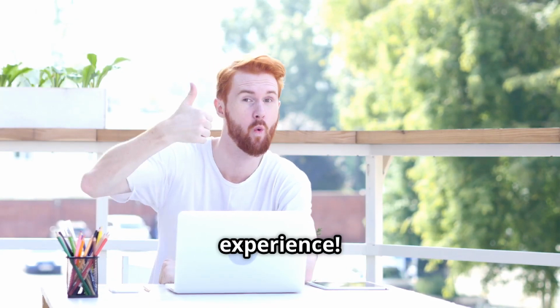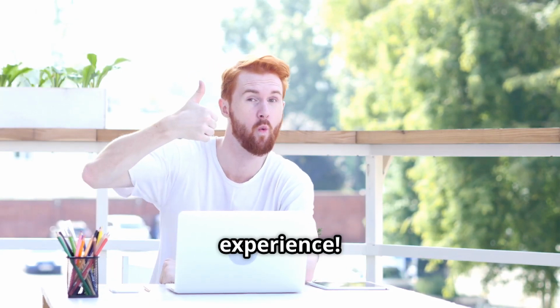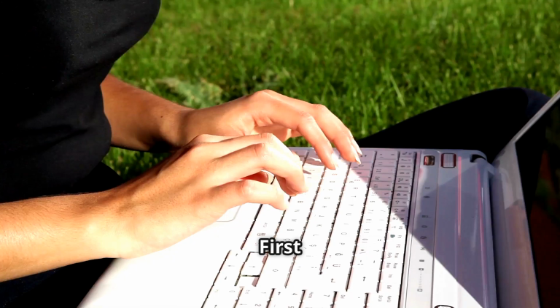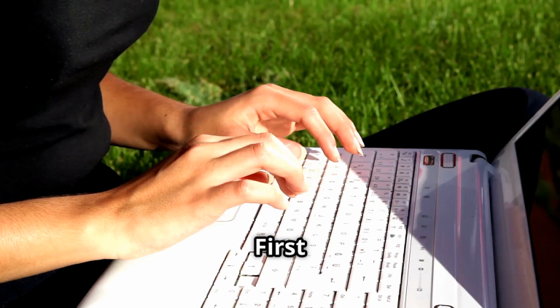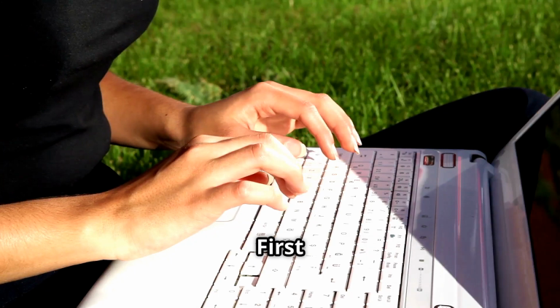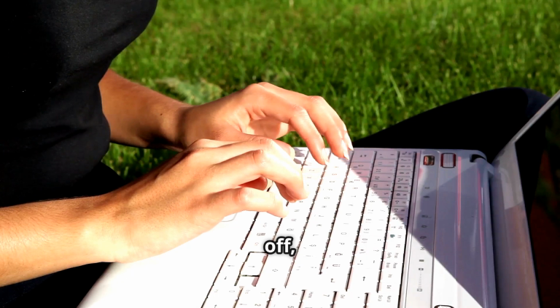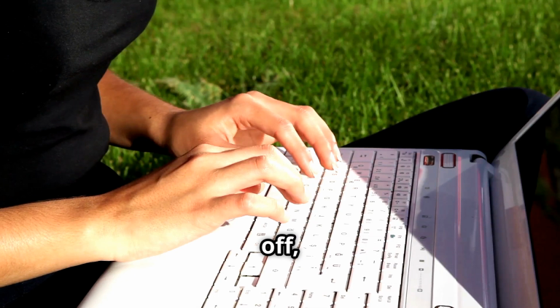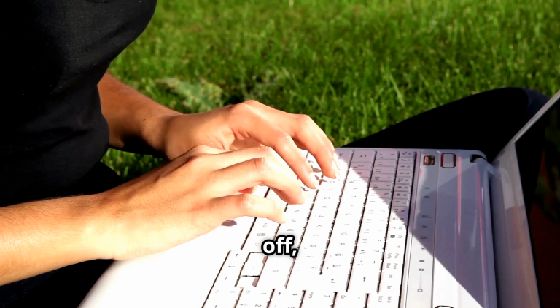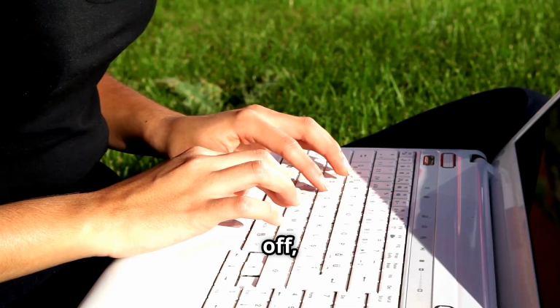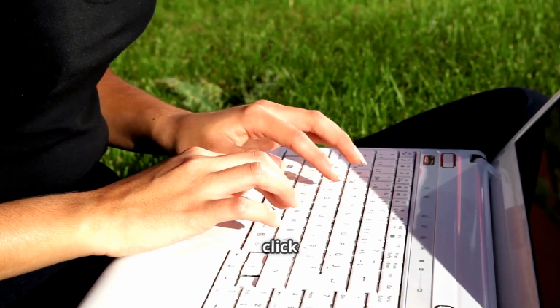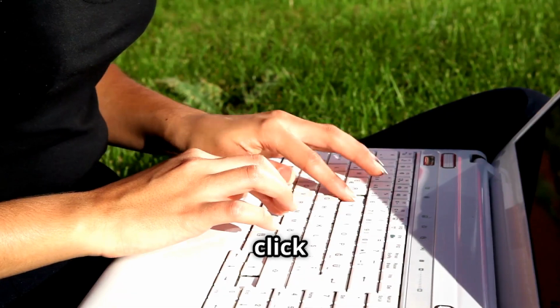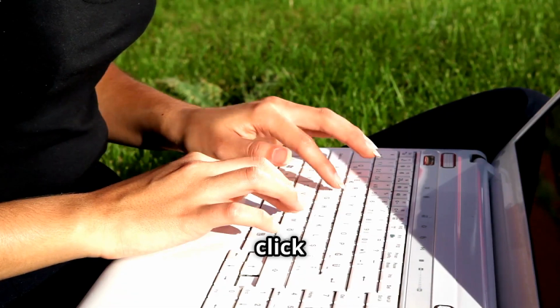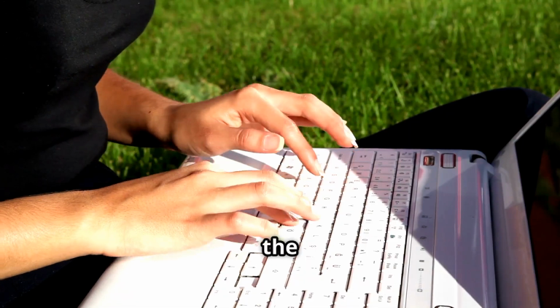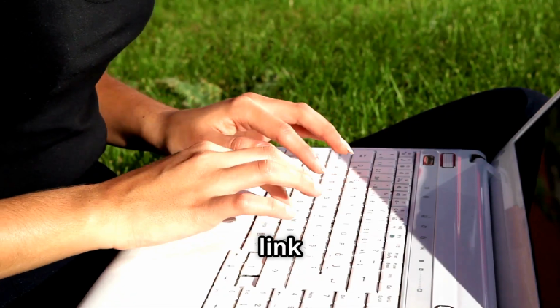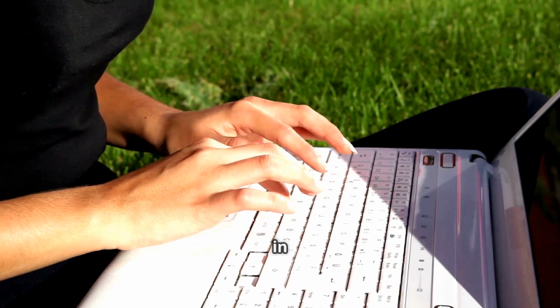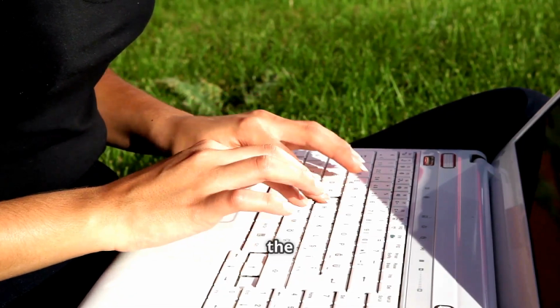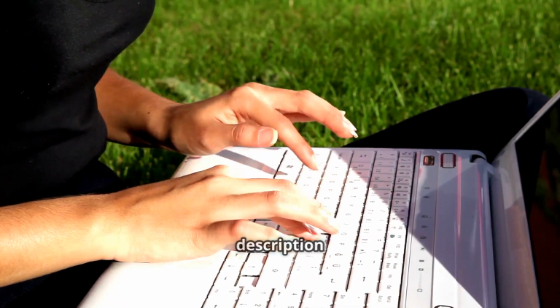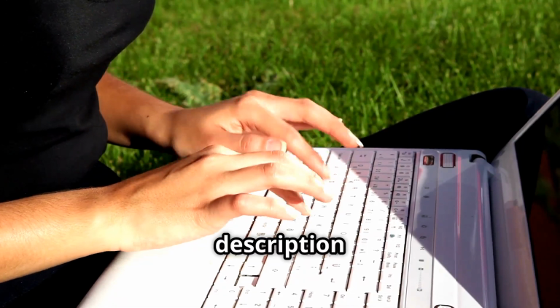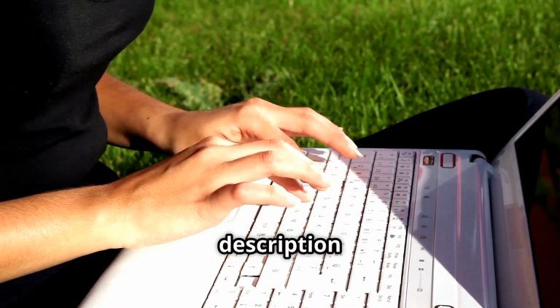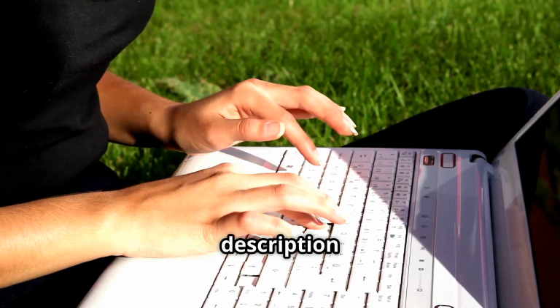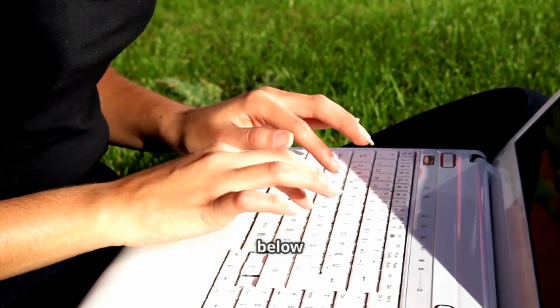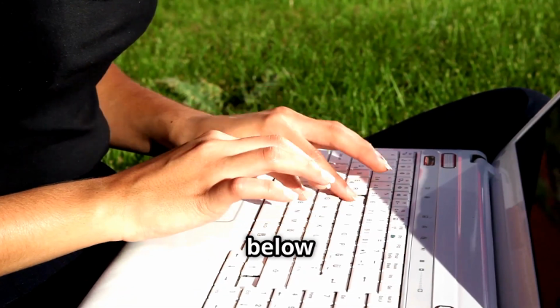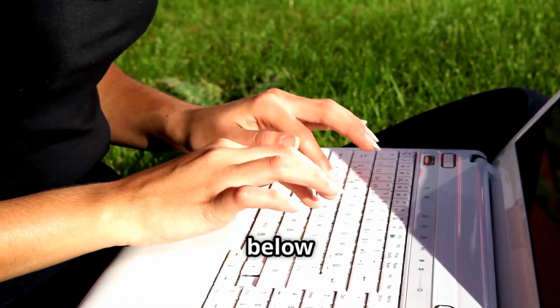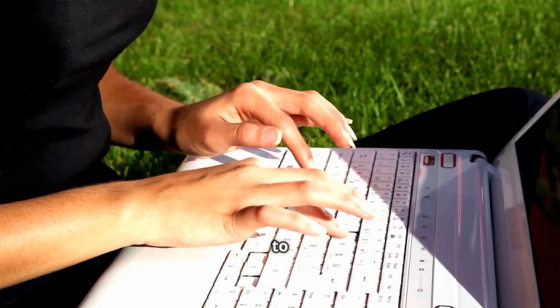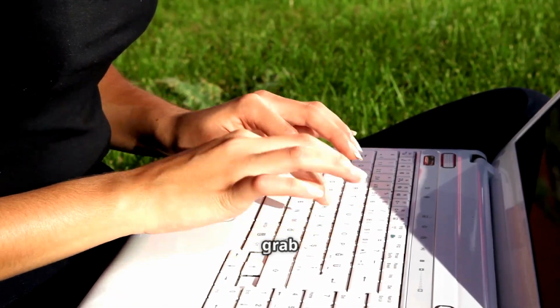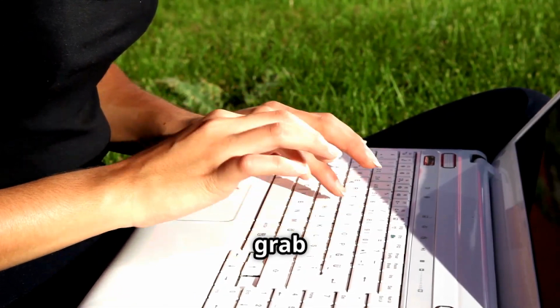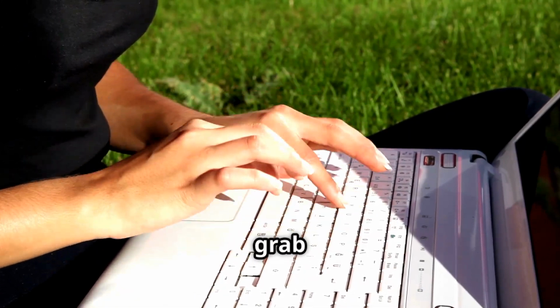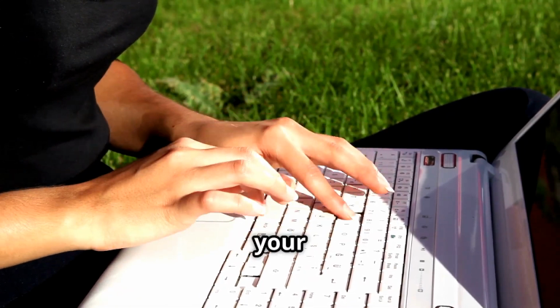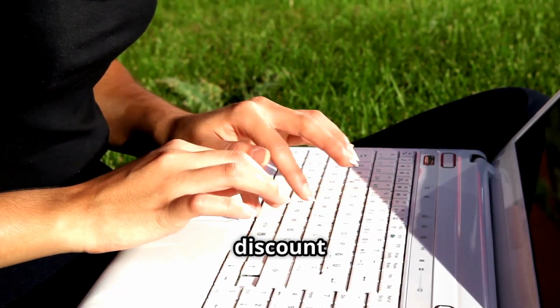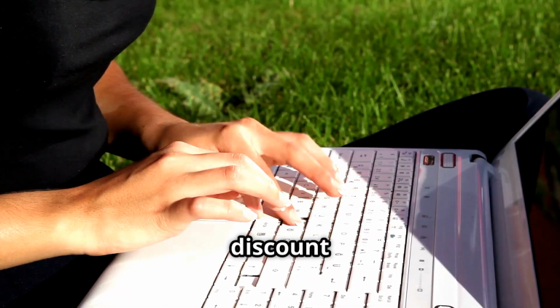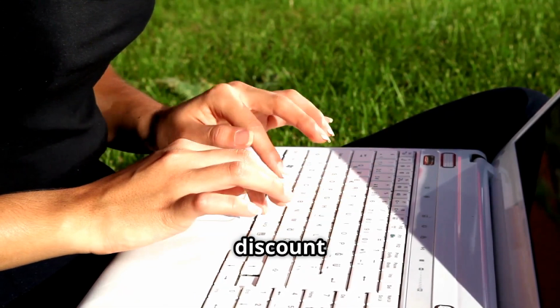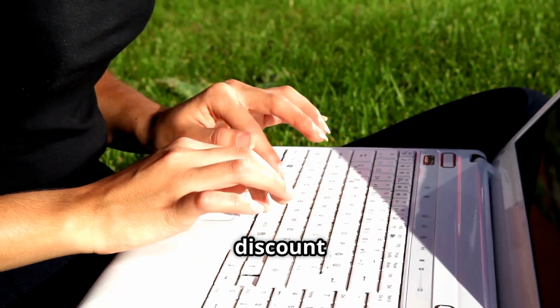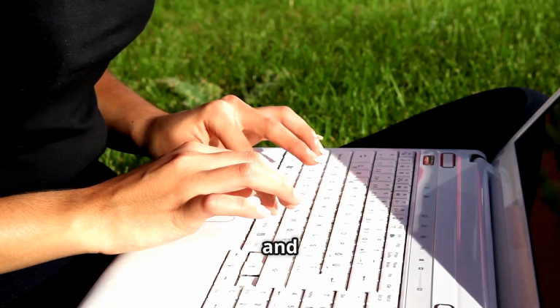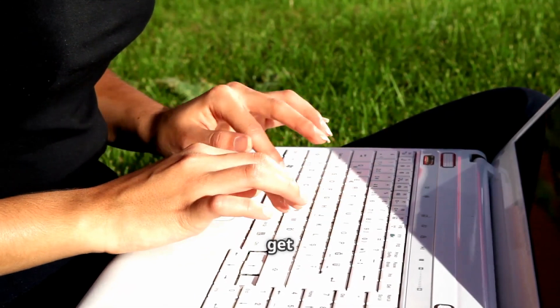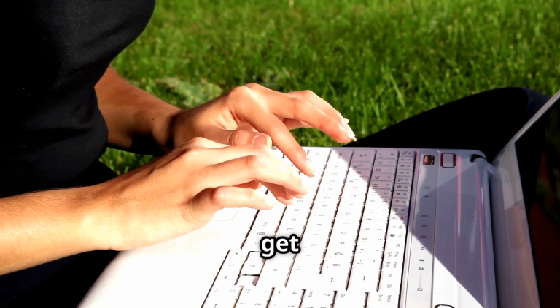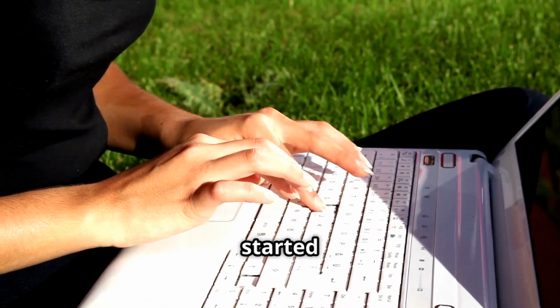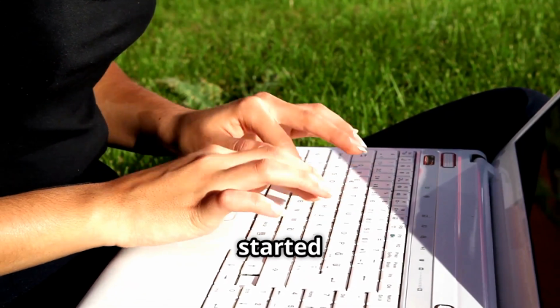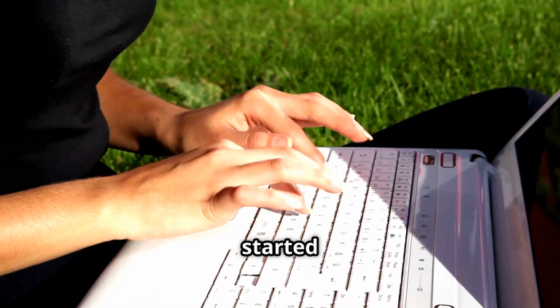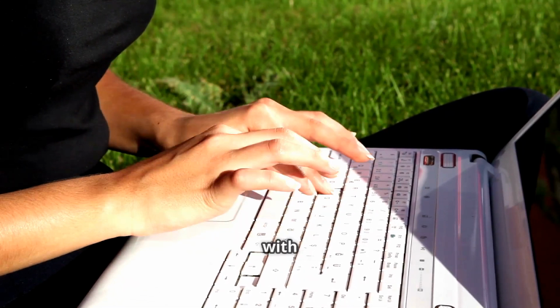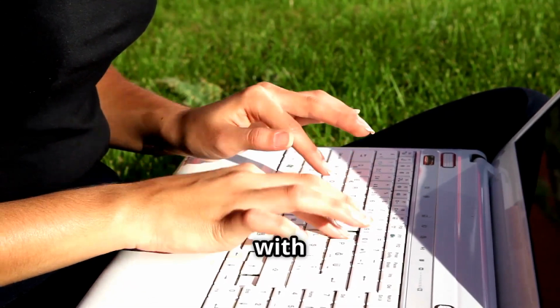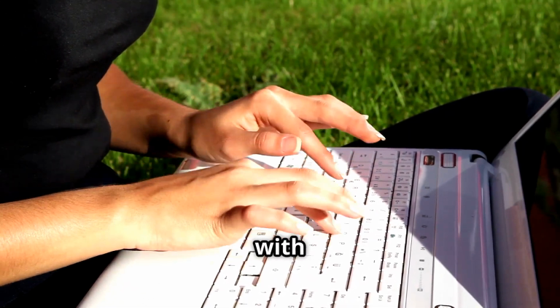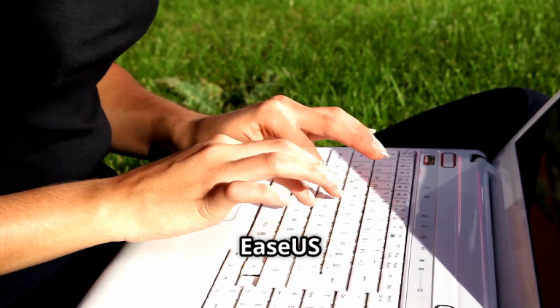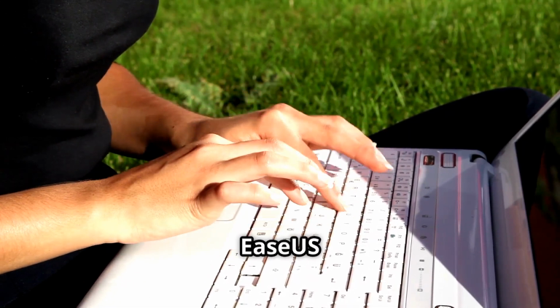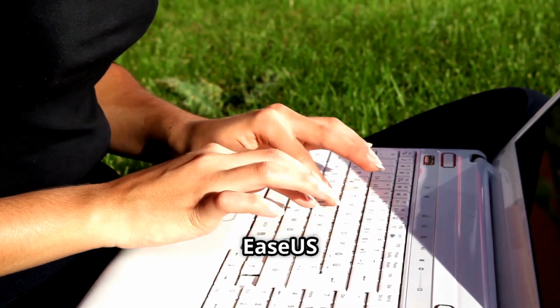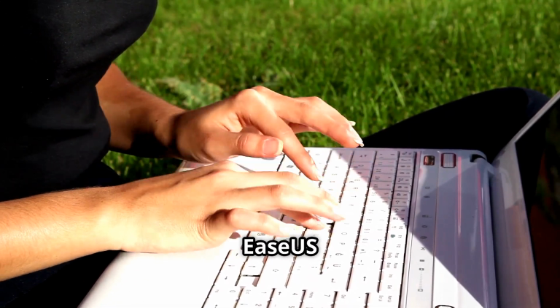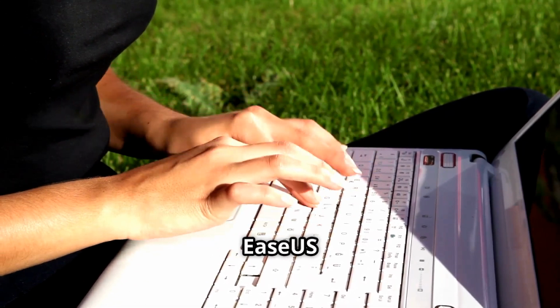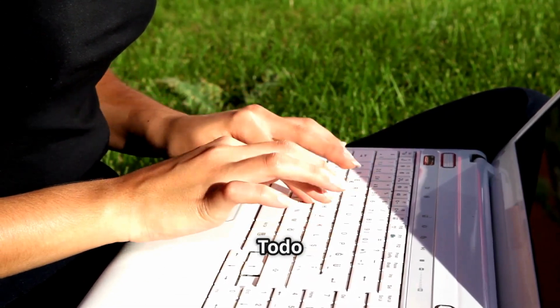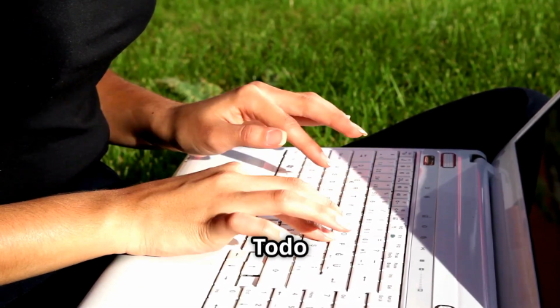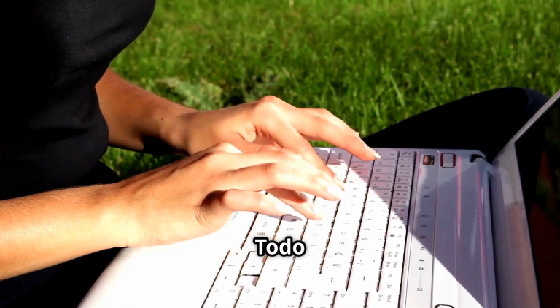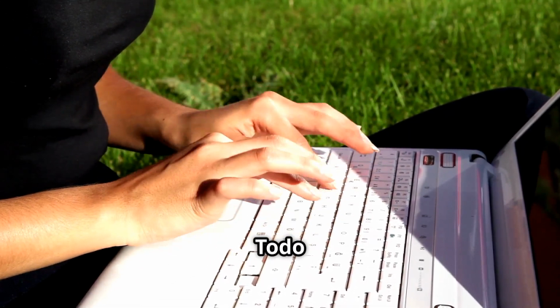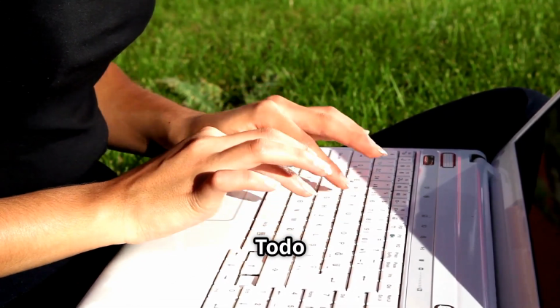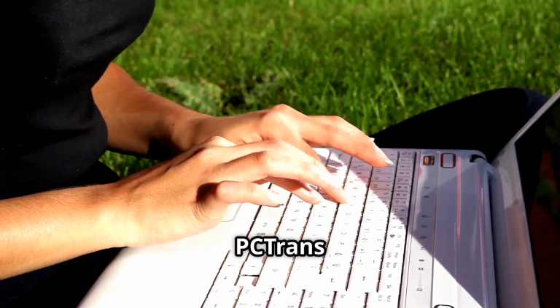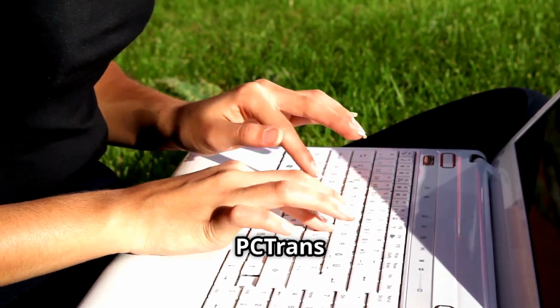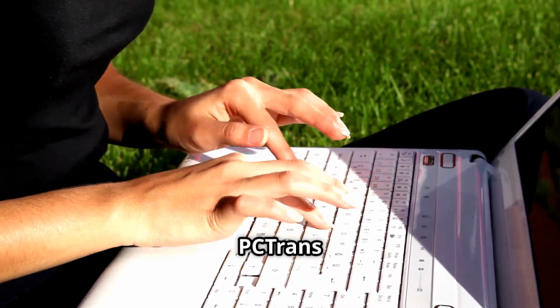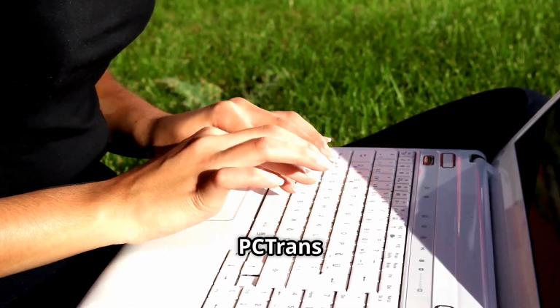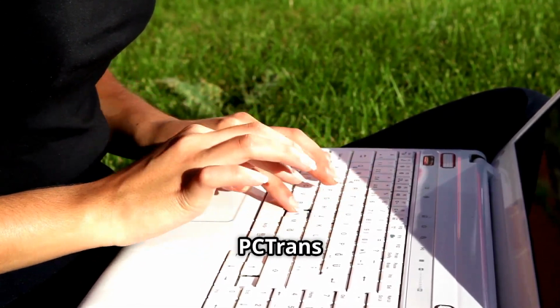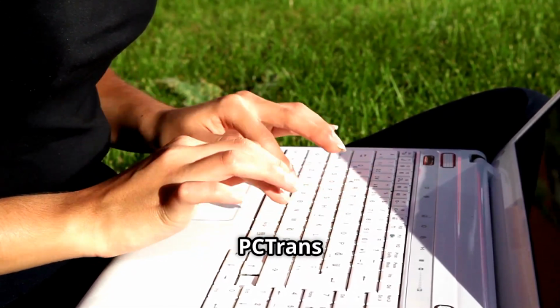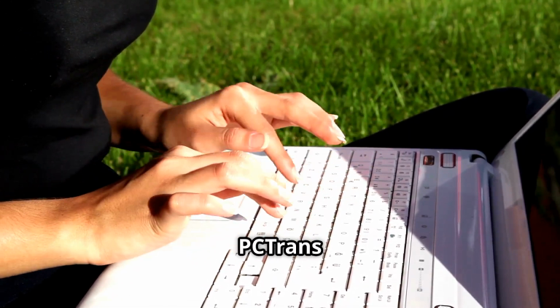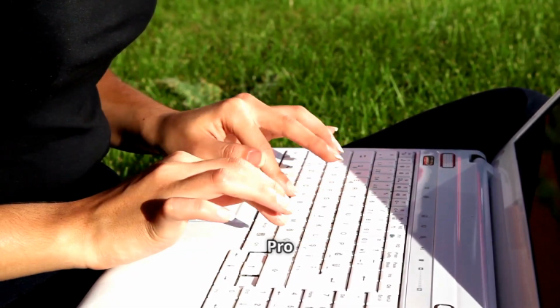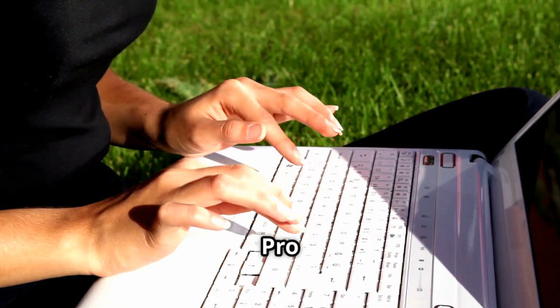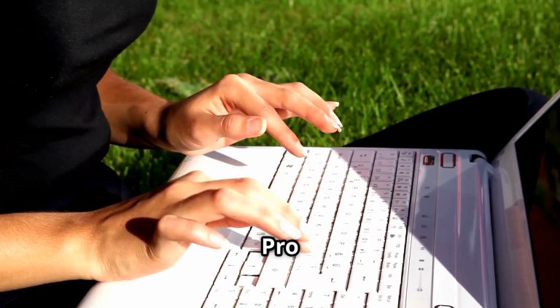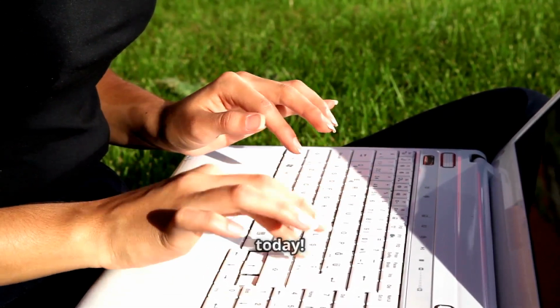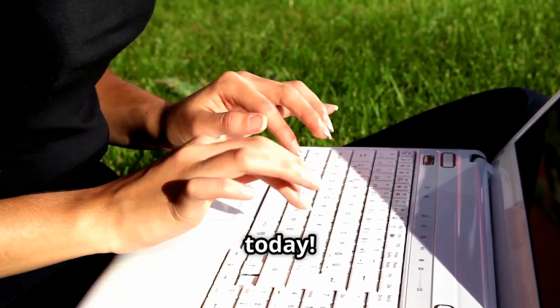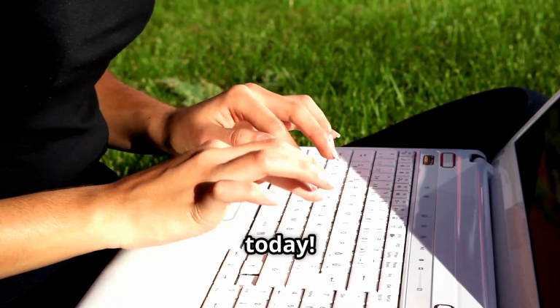First off, click the link in the description below to grab your discount and get started with EaseUS Todo PCTrans Pro today.